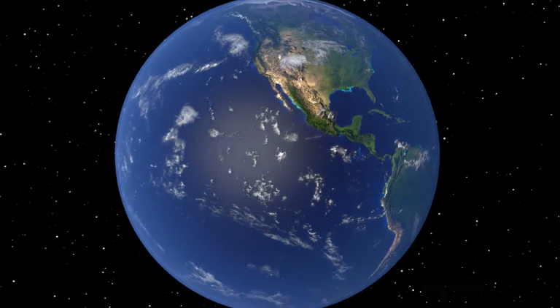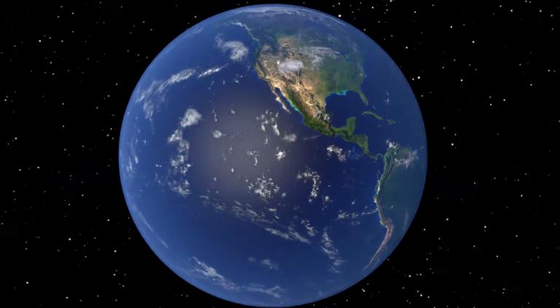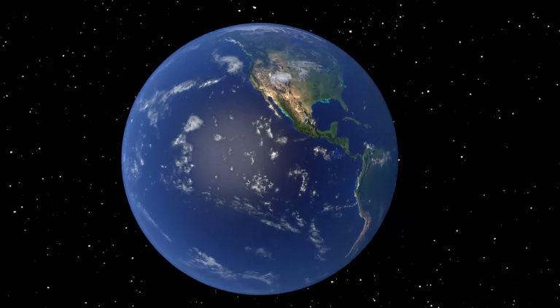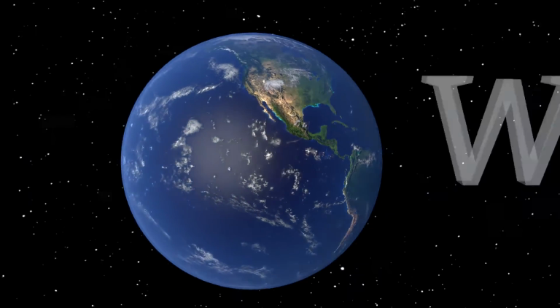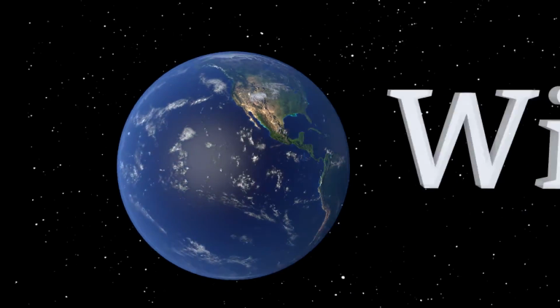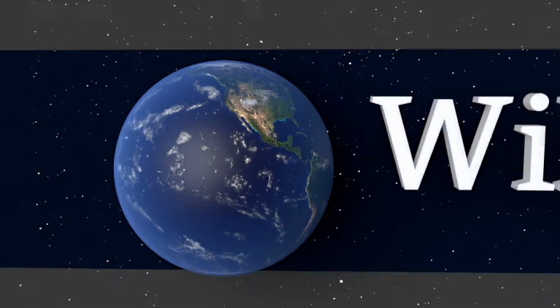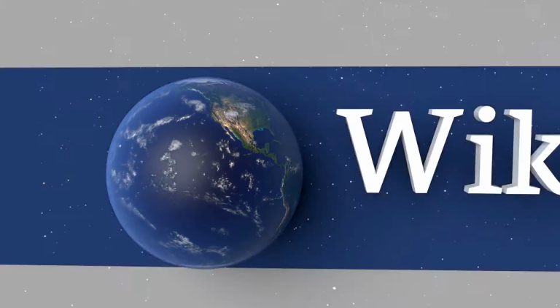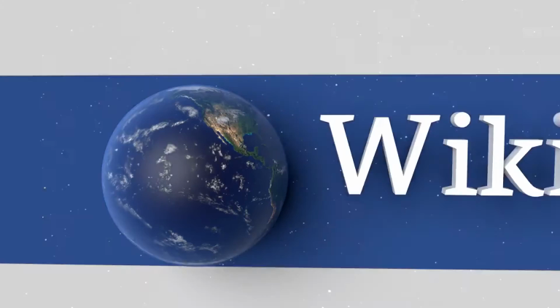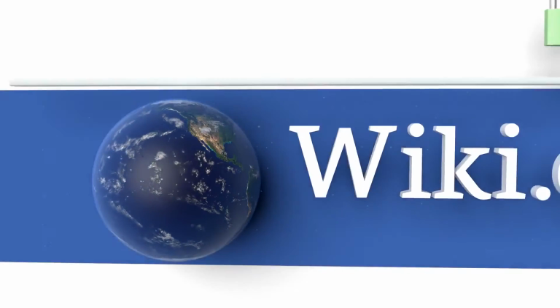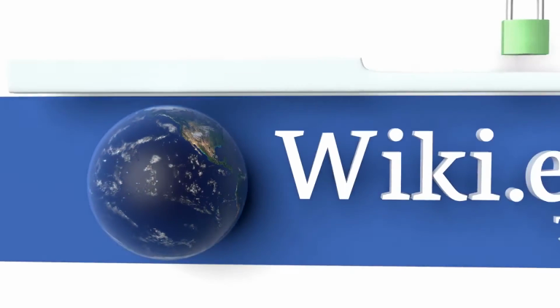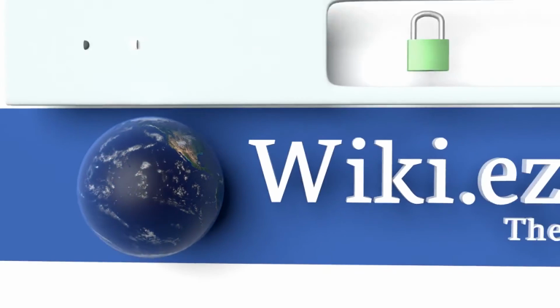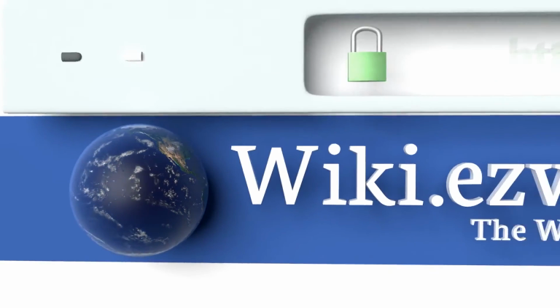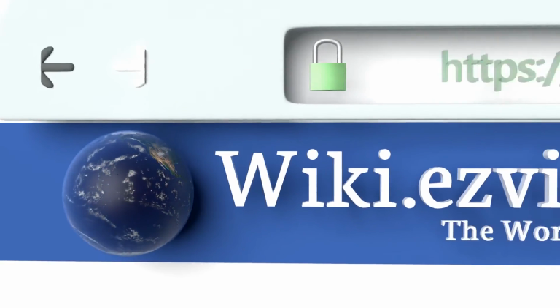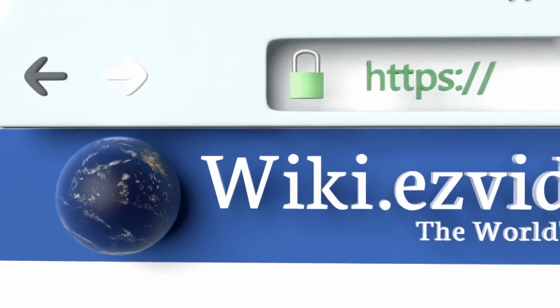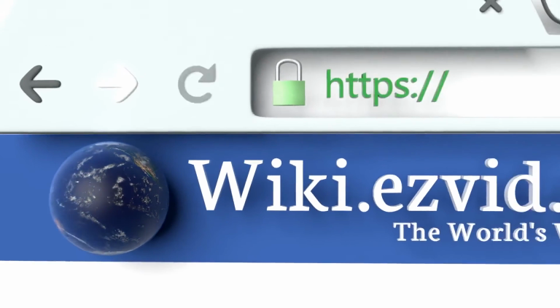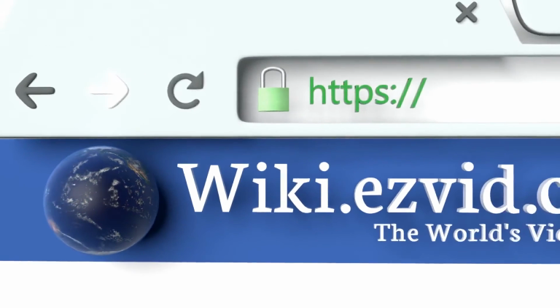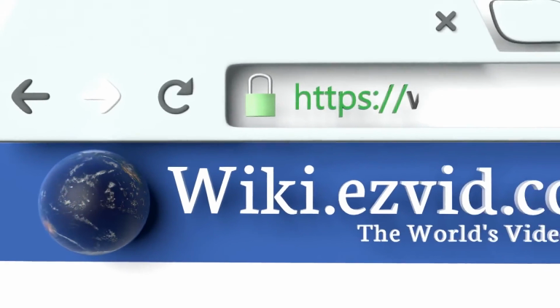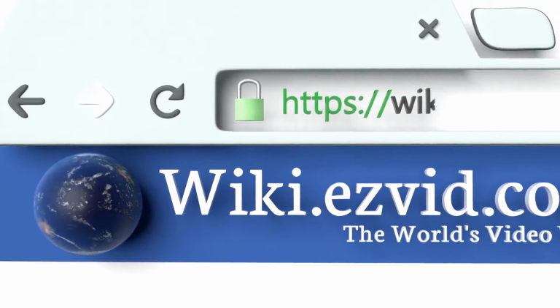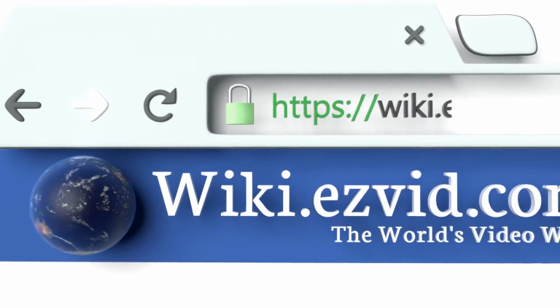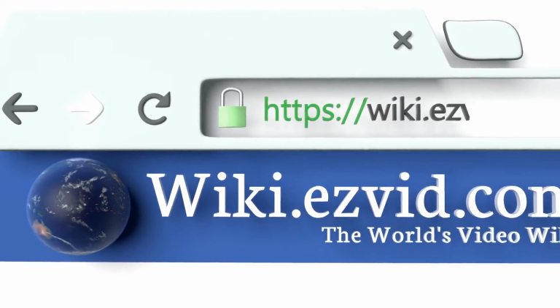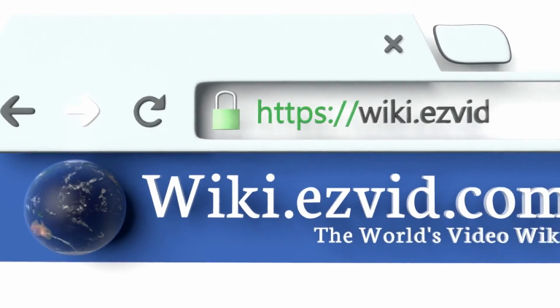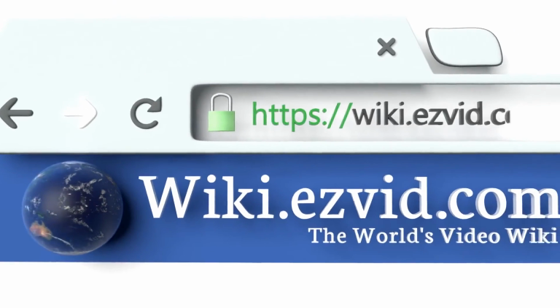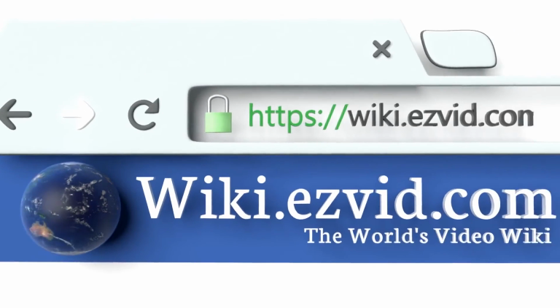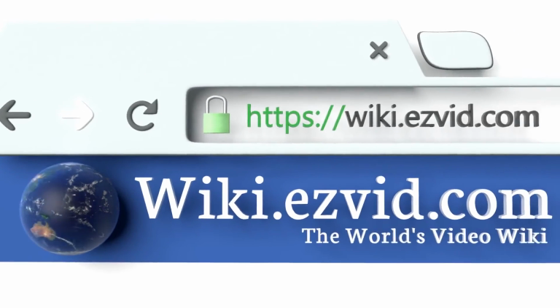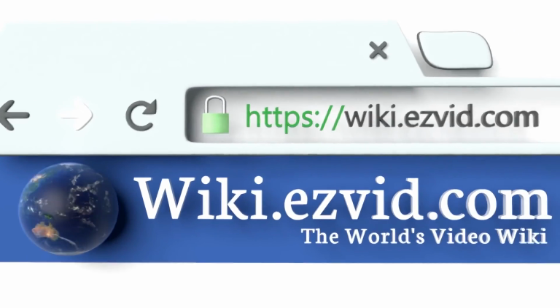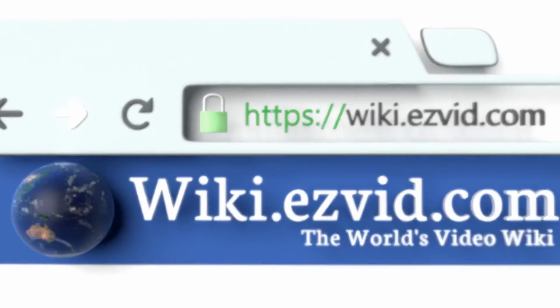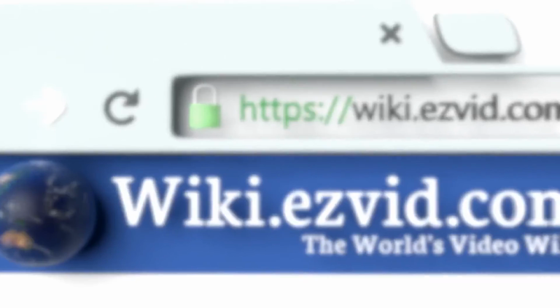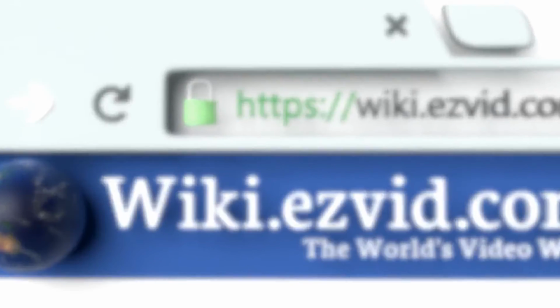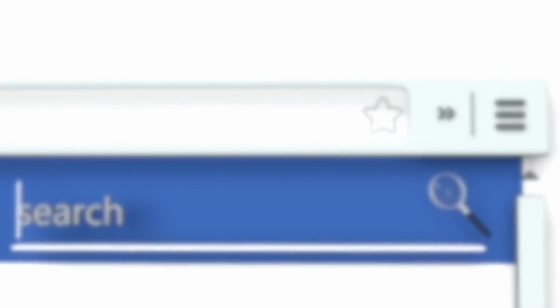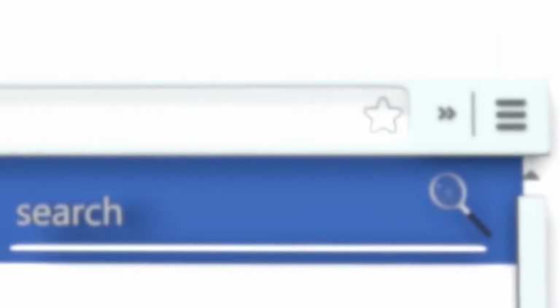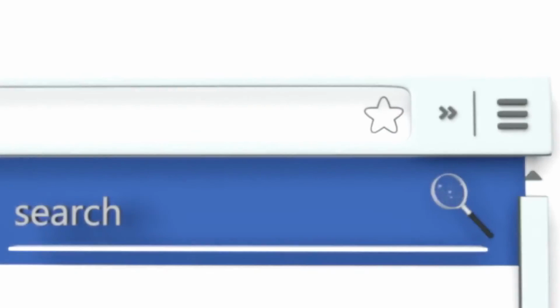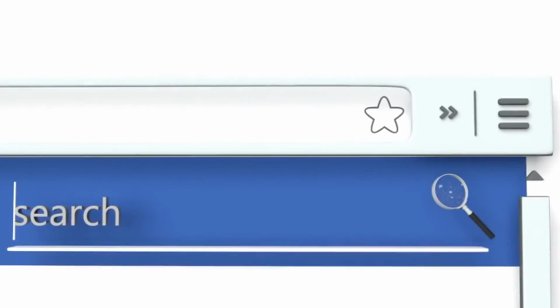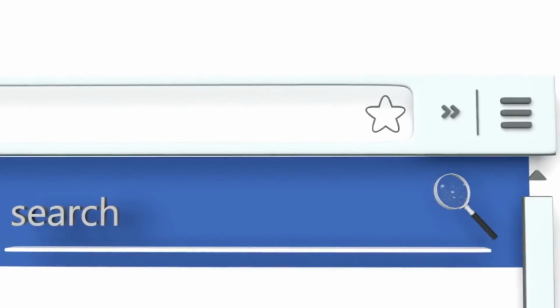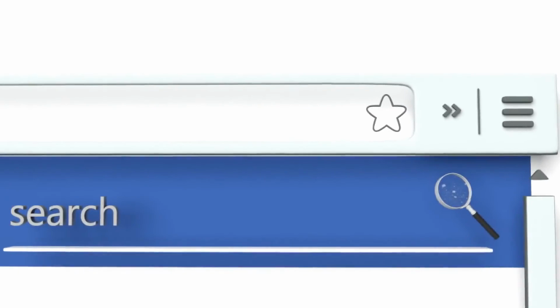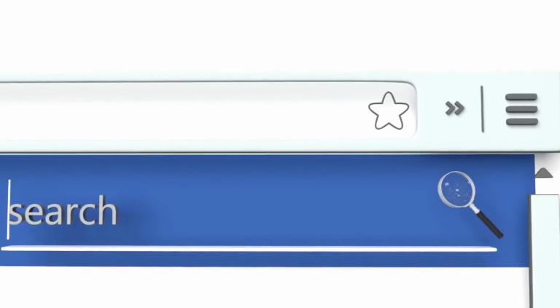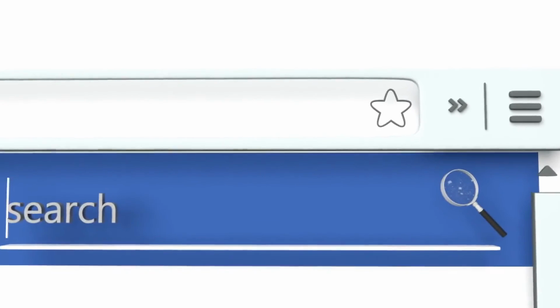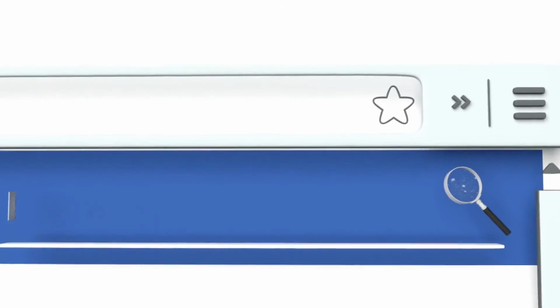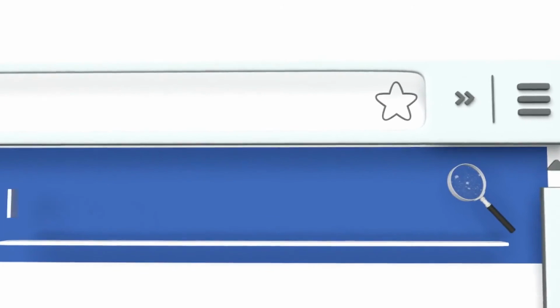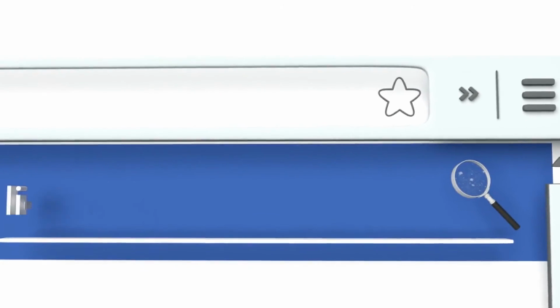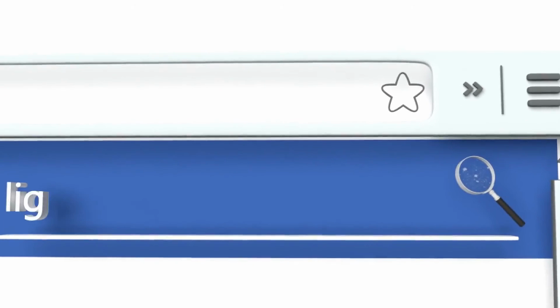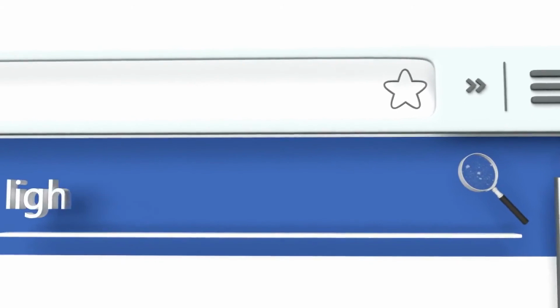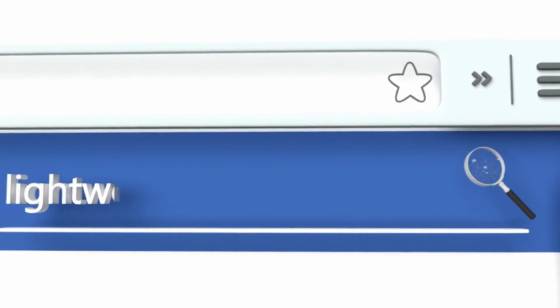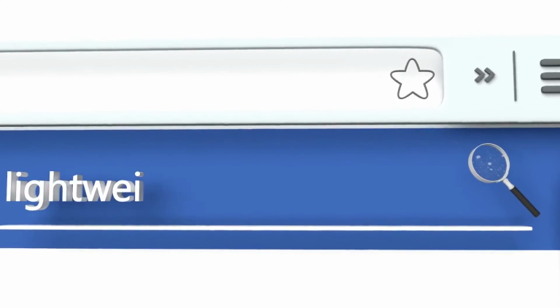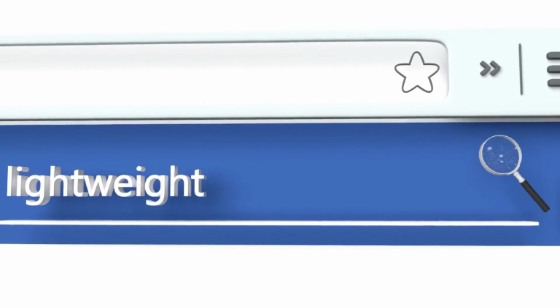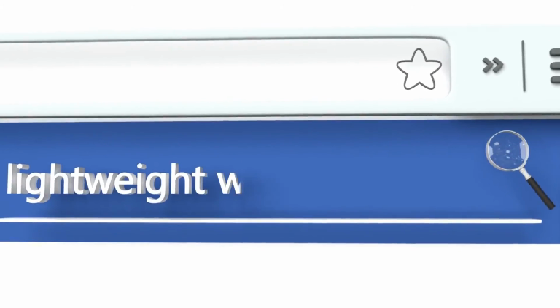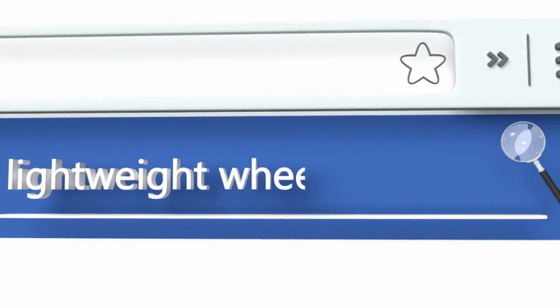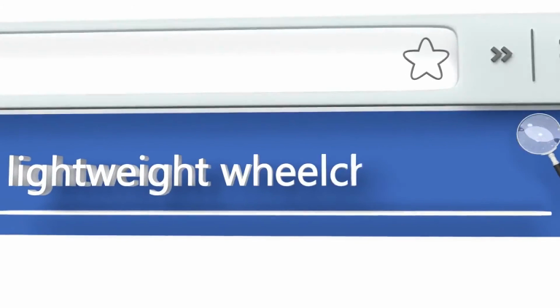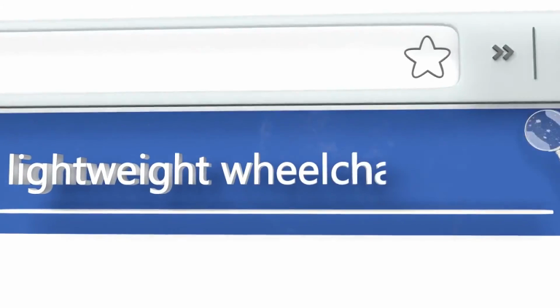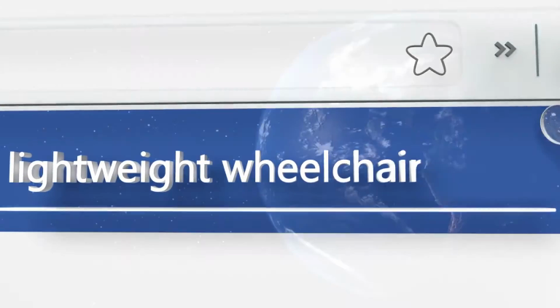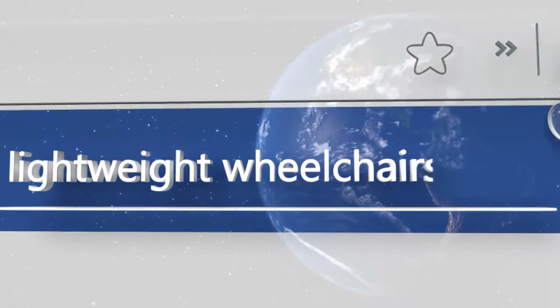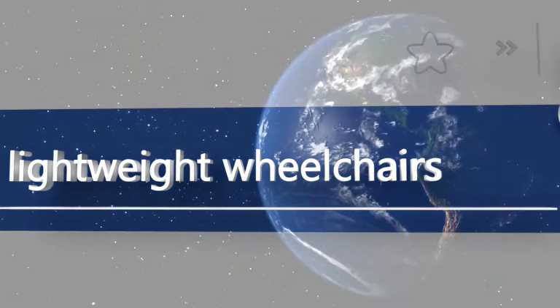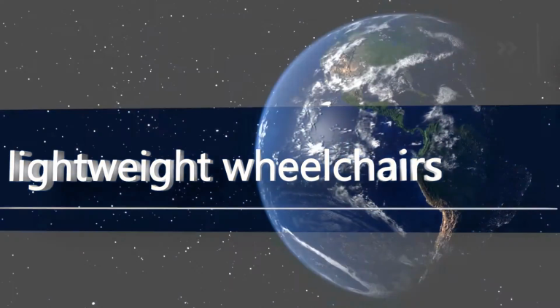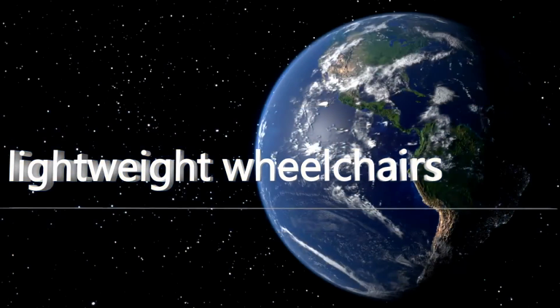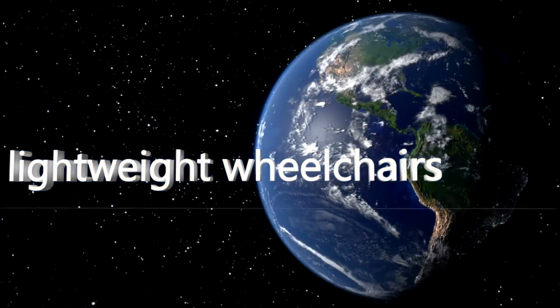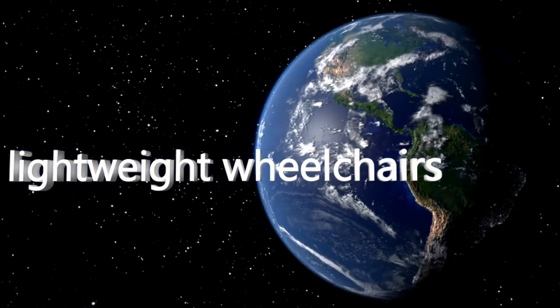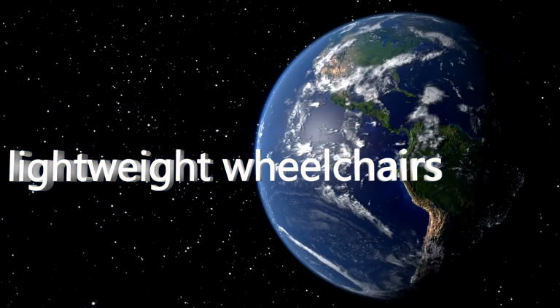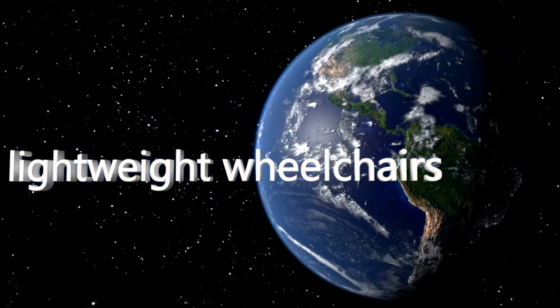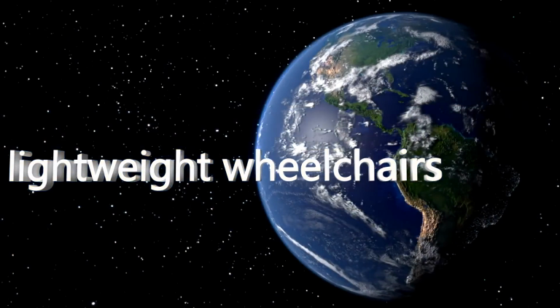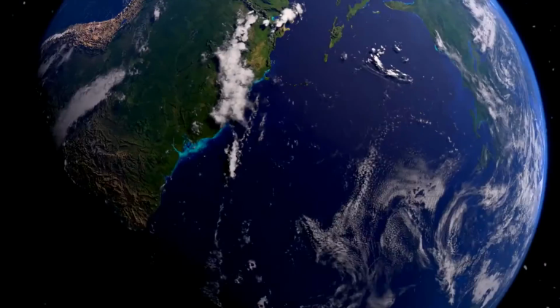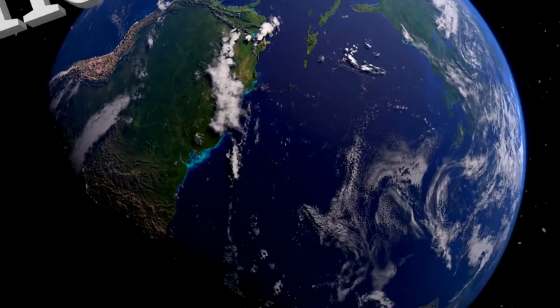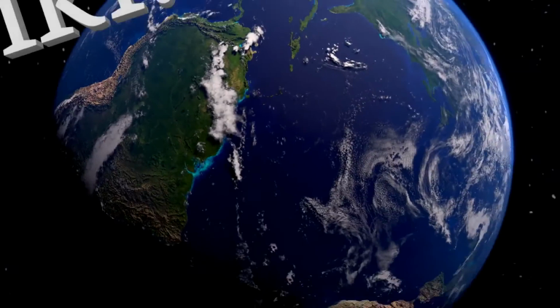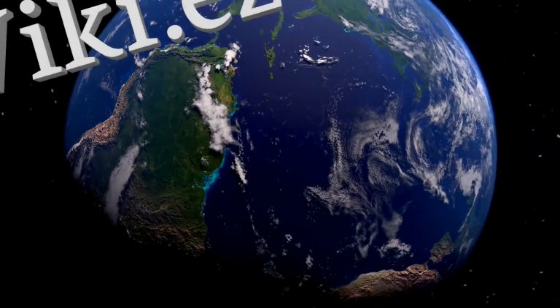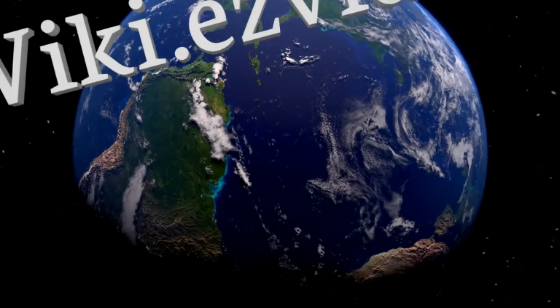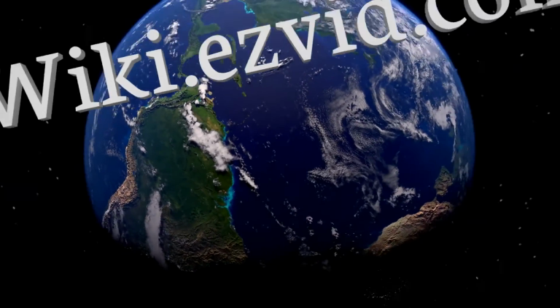To see all of our choices, go to wiki.easyvid.com and search for lightweight wheelchairs, or click beneath this video.